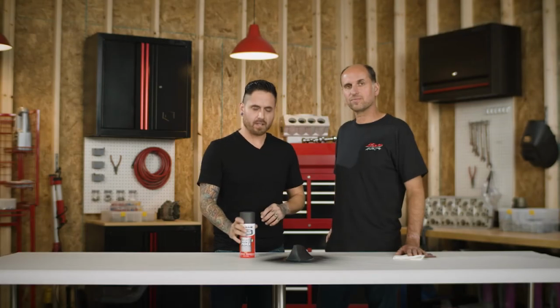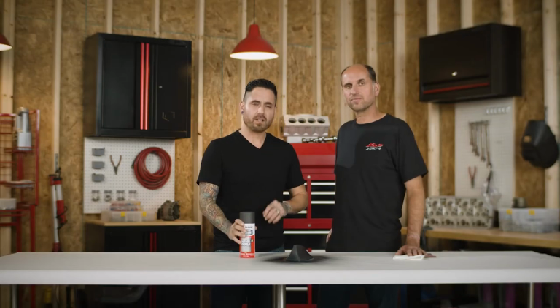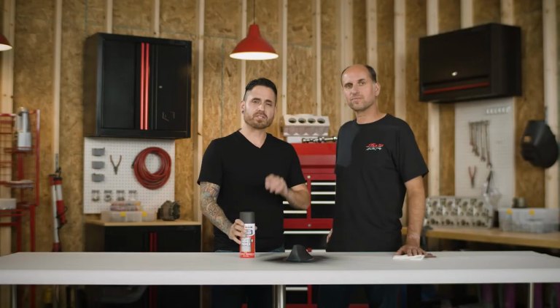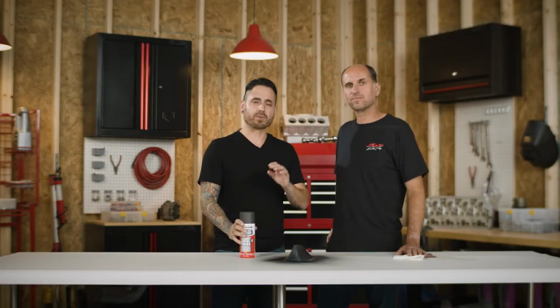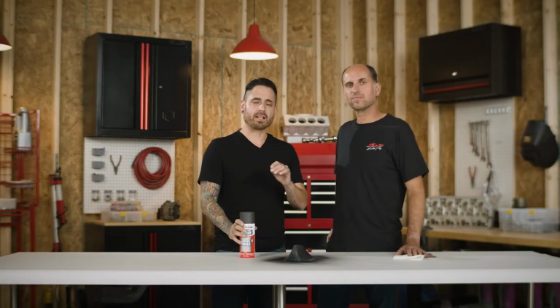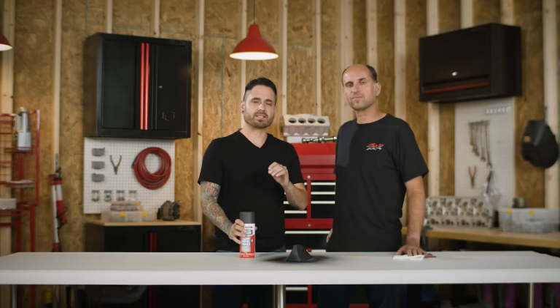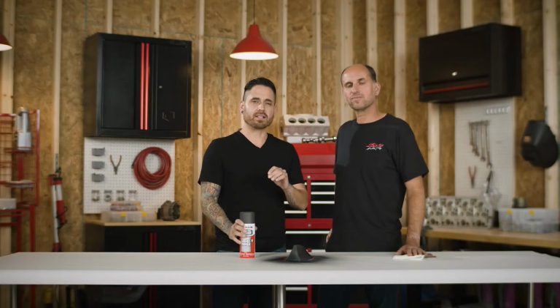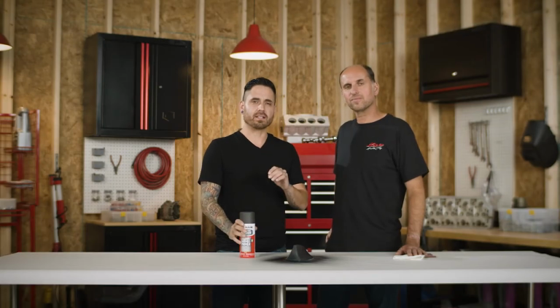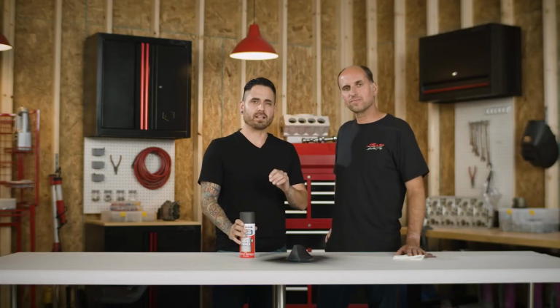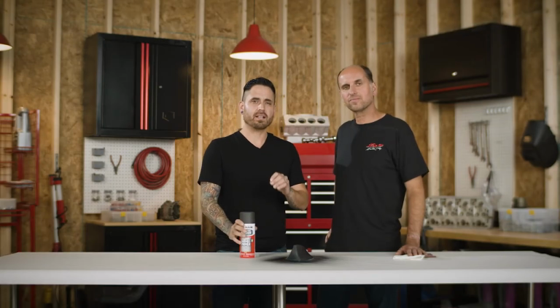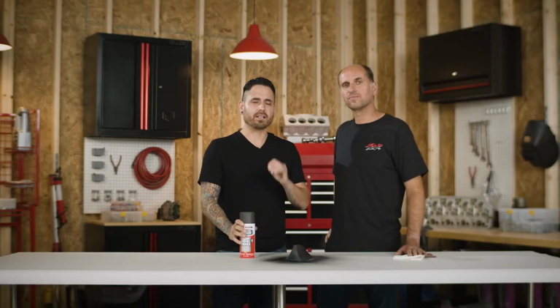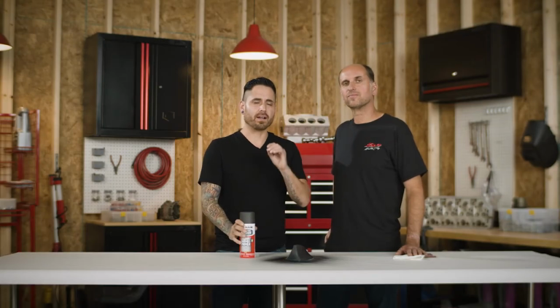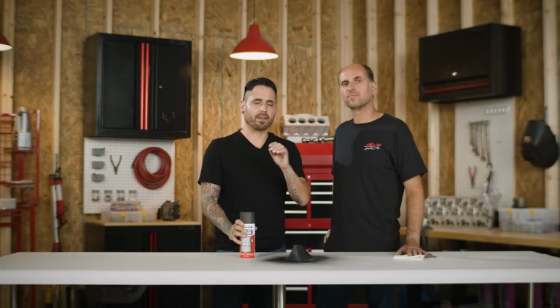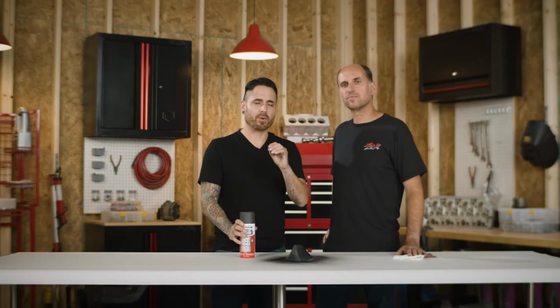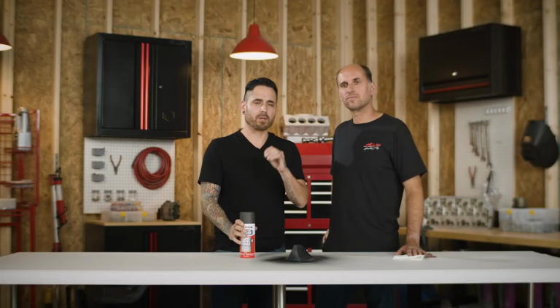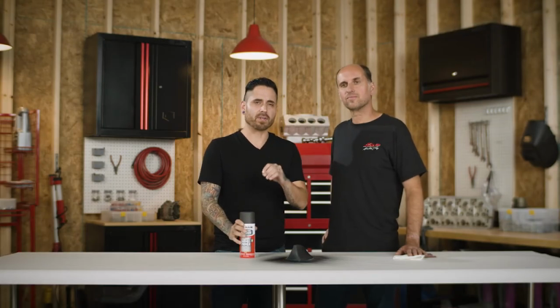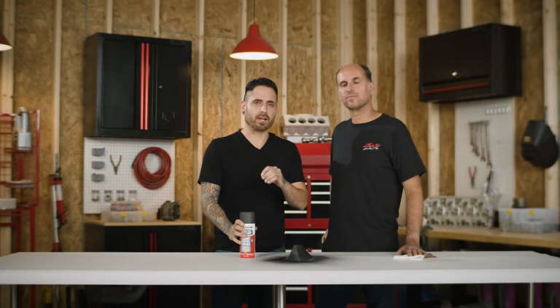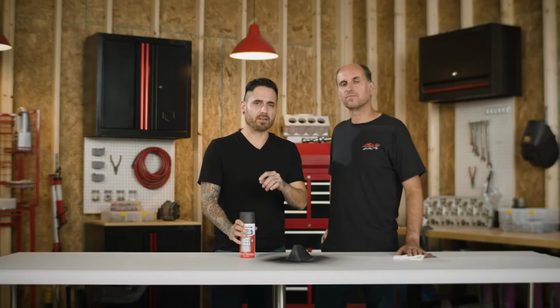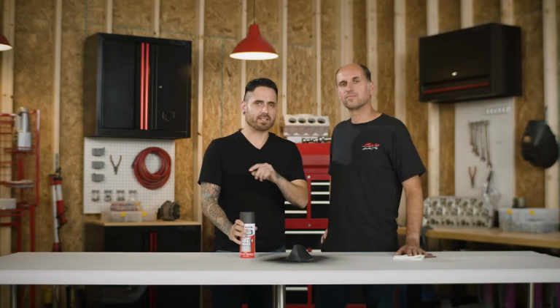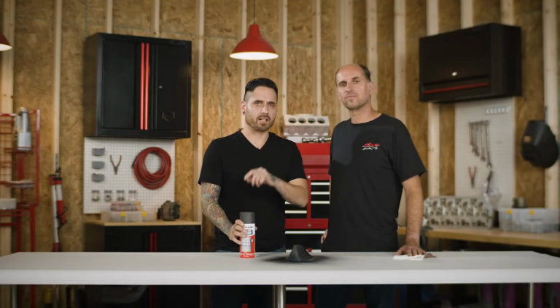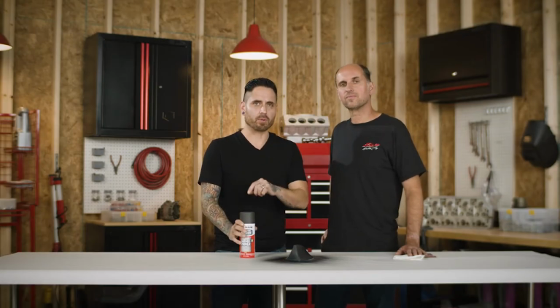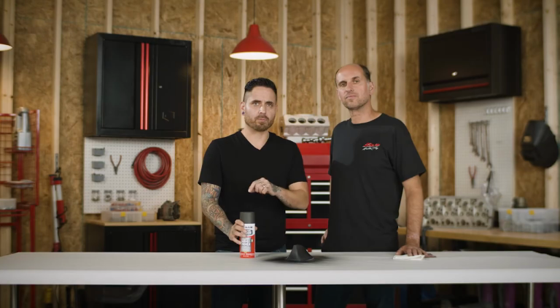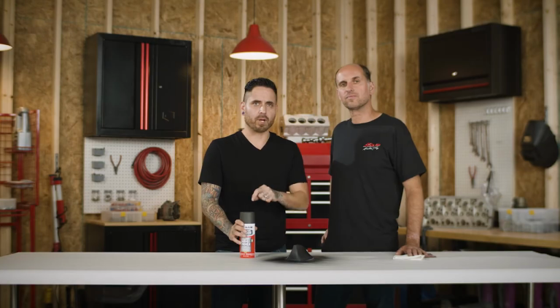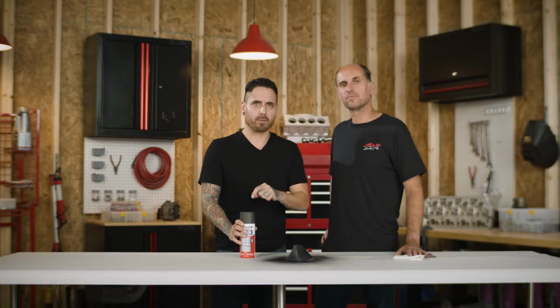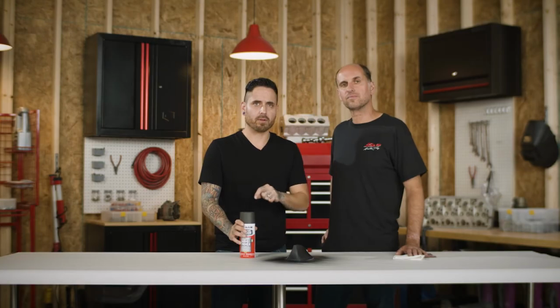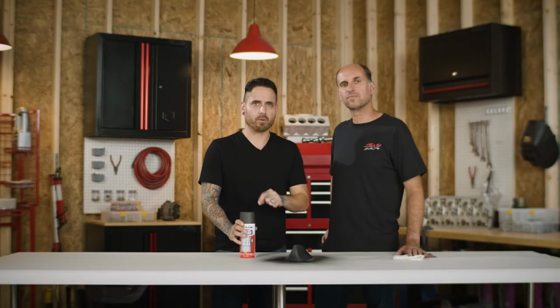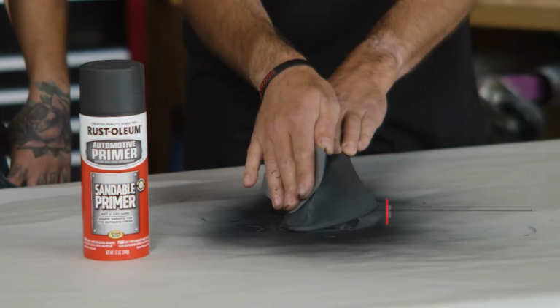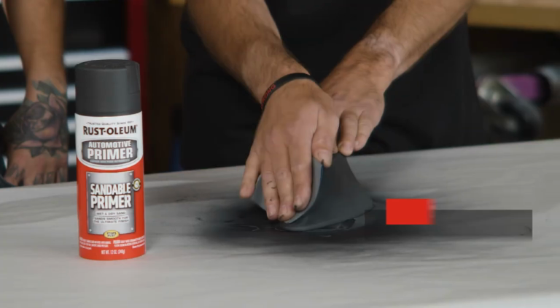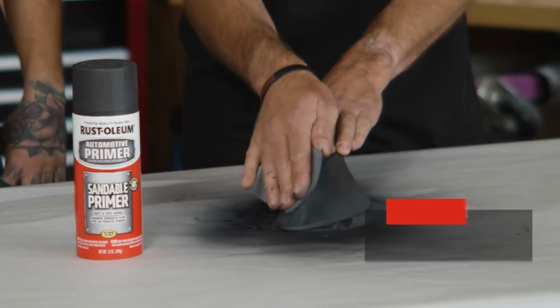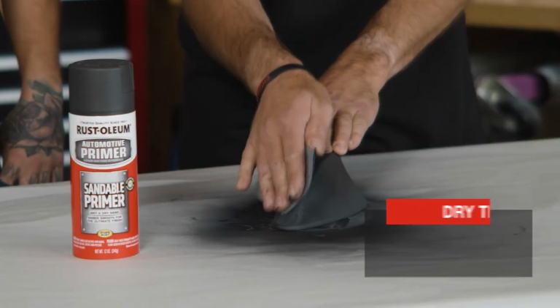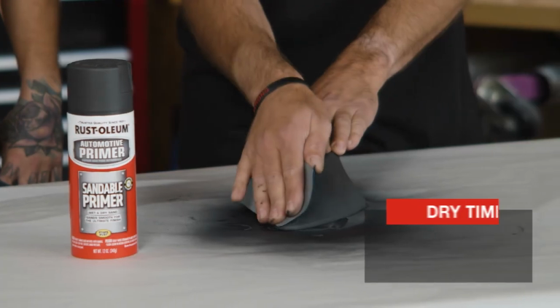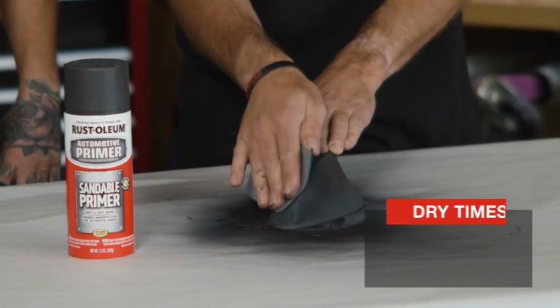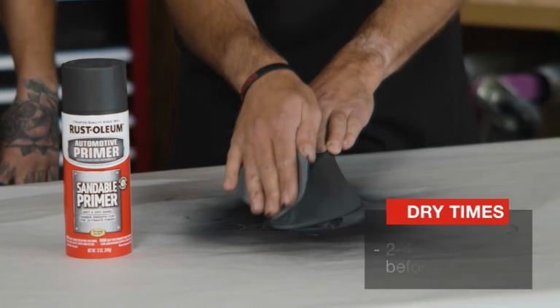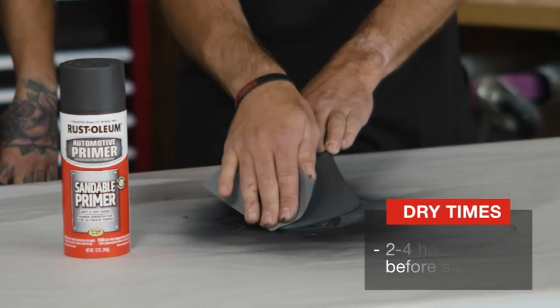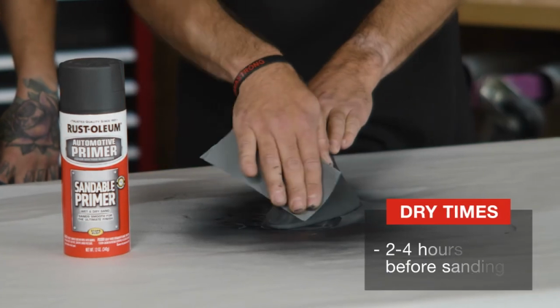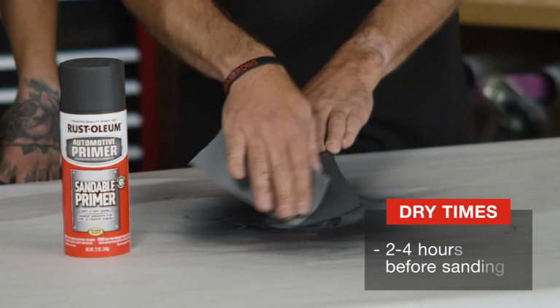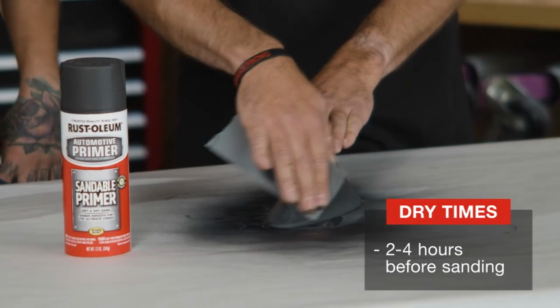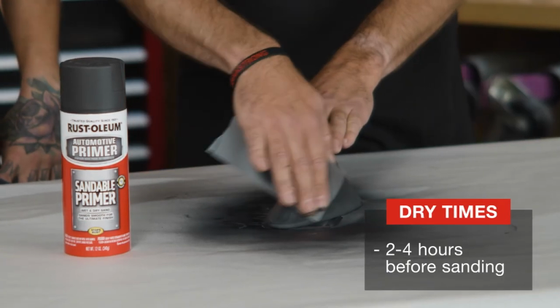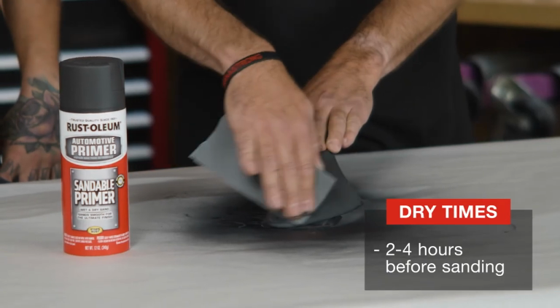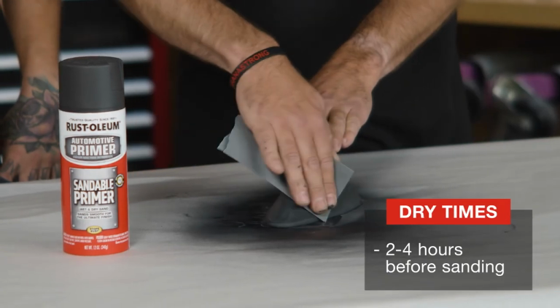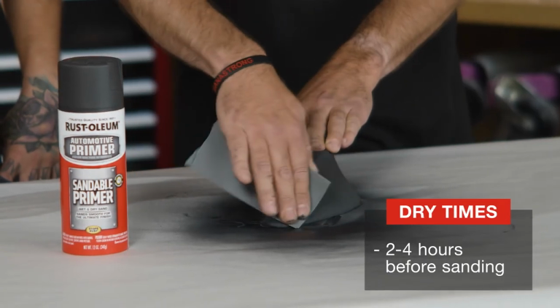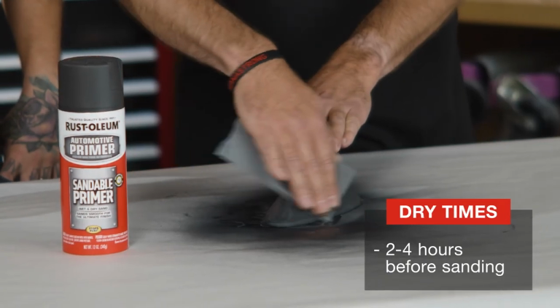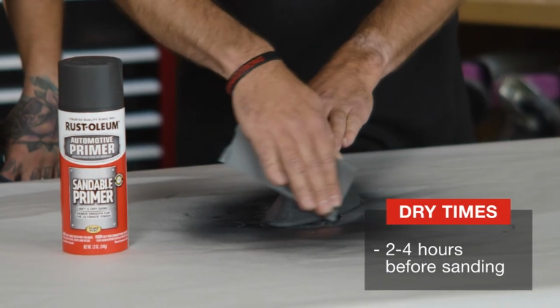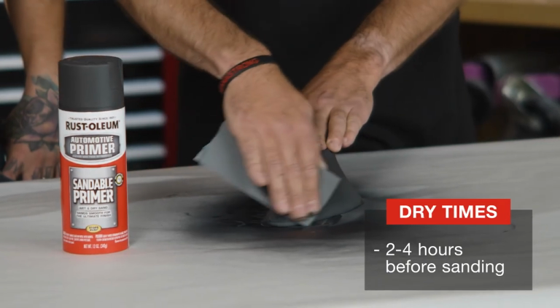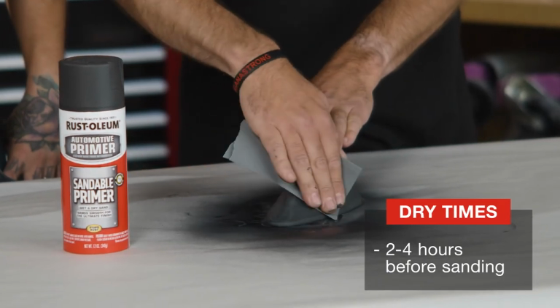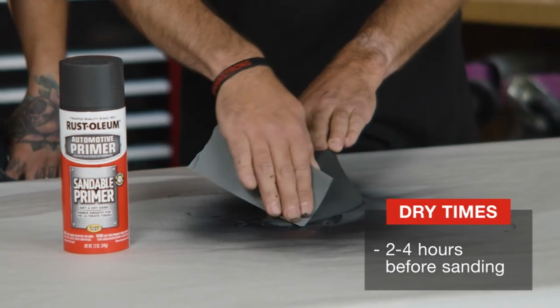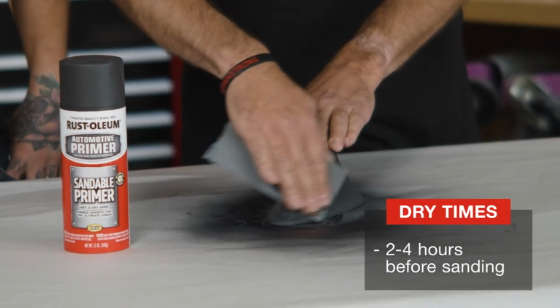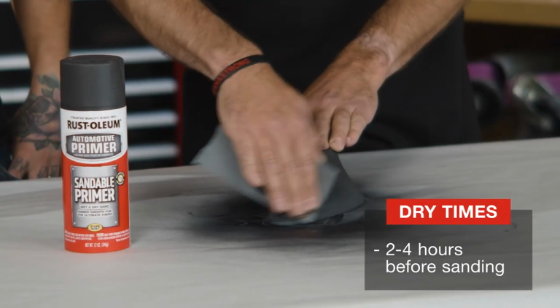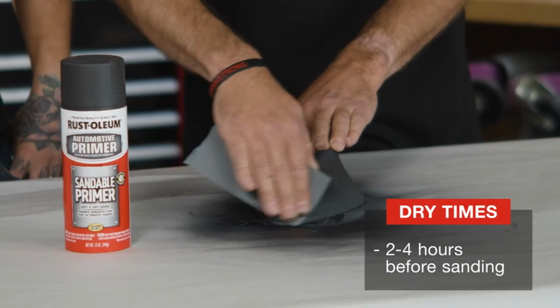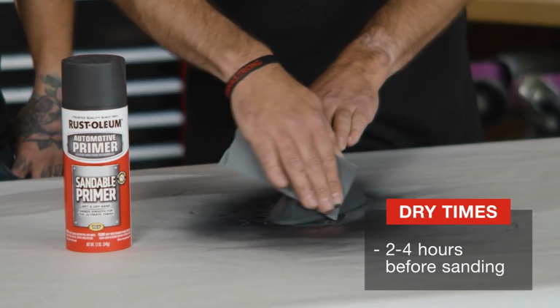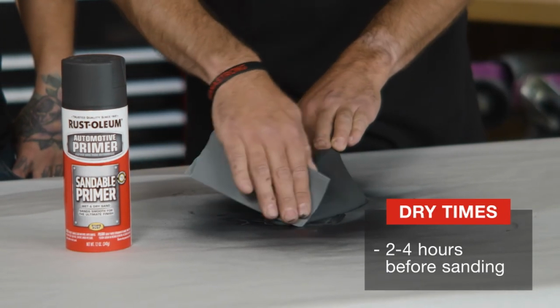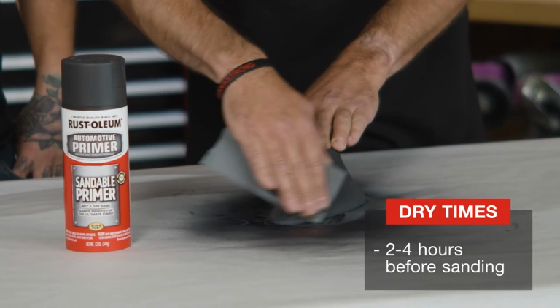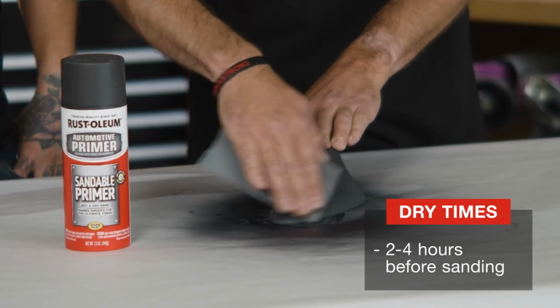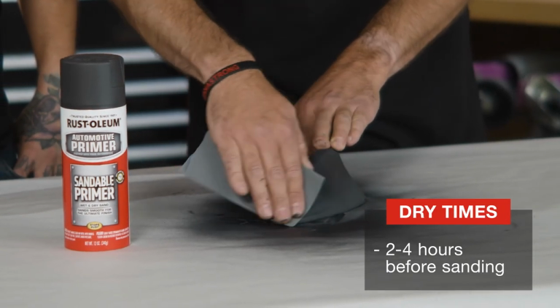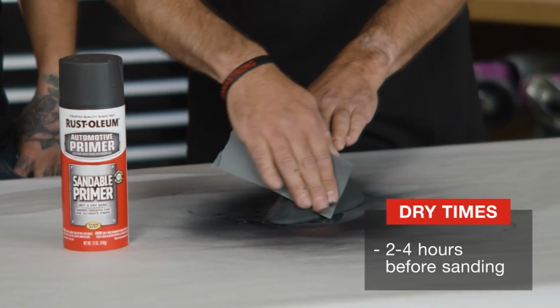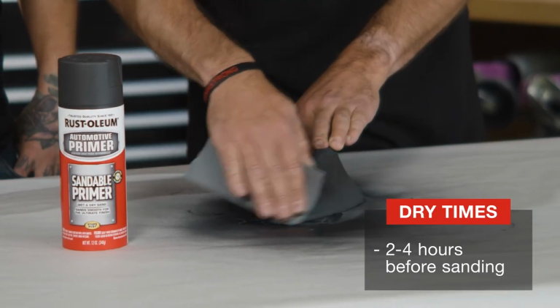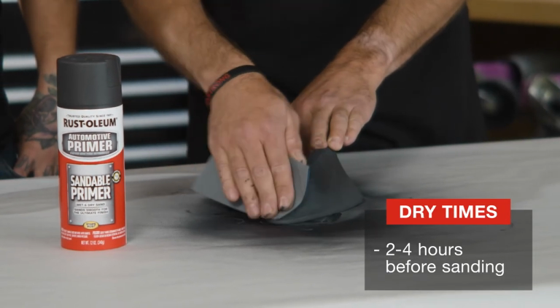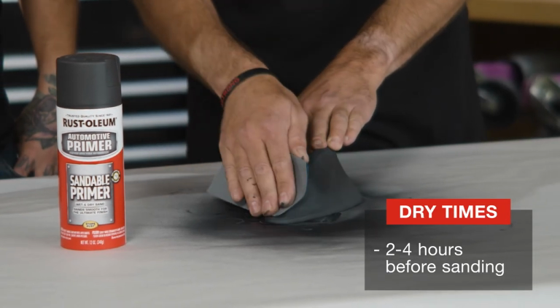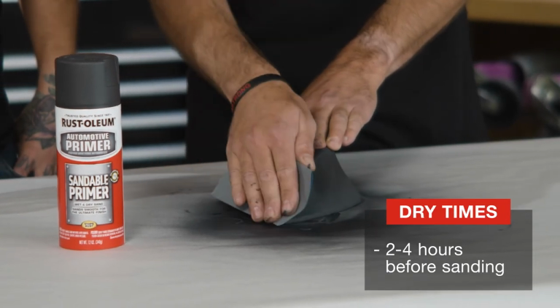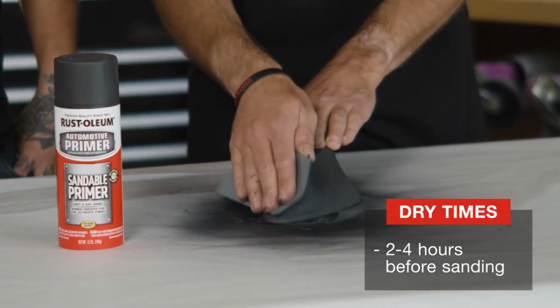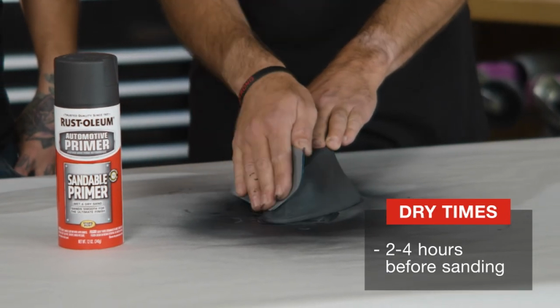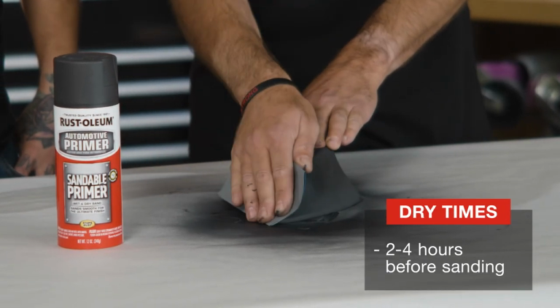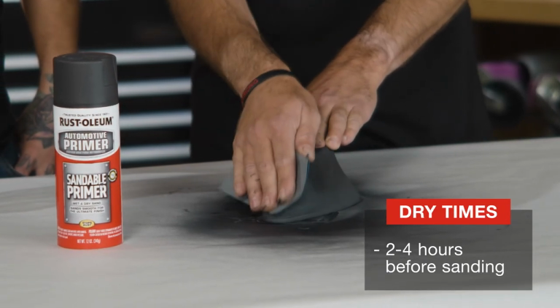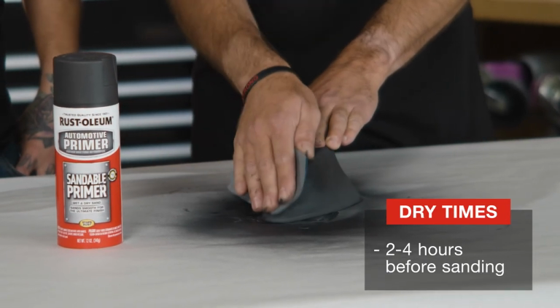So that's it. Now that we've applied our sandable primer, we need to wait at least two to four hours before we sand and get ready for a topcoat.